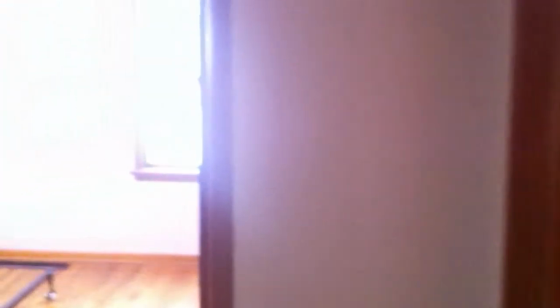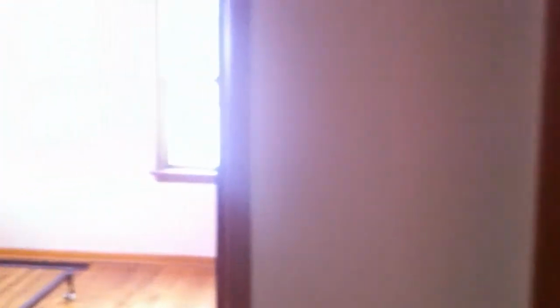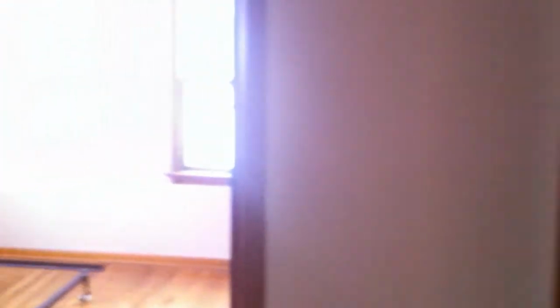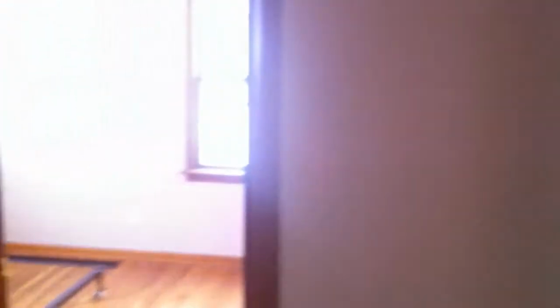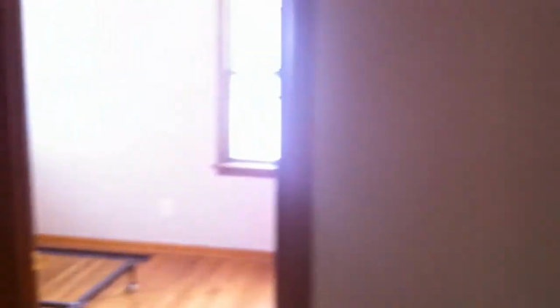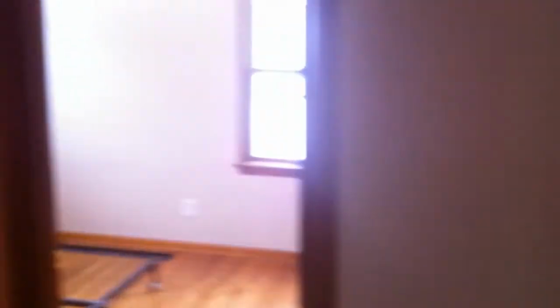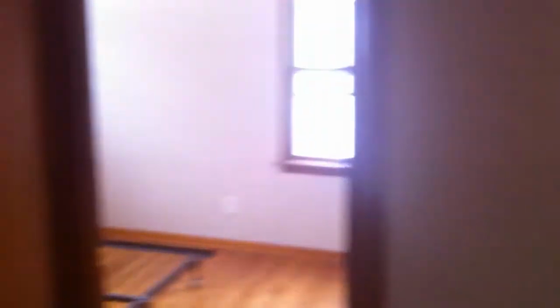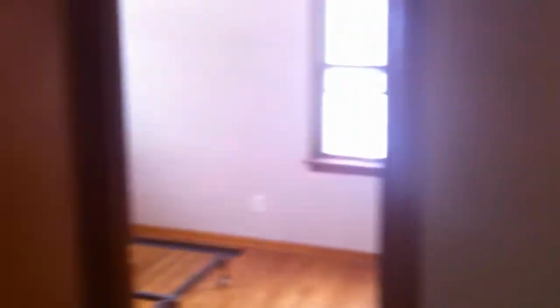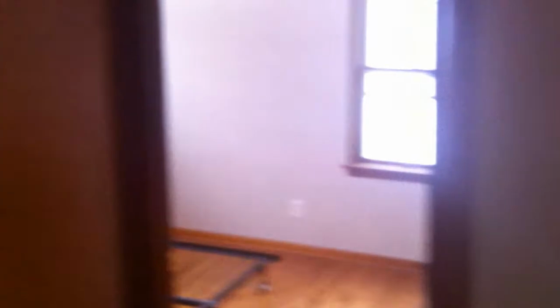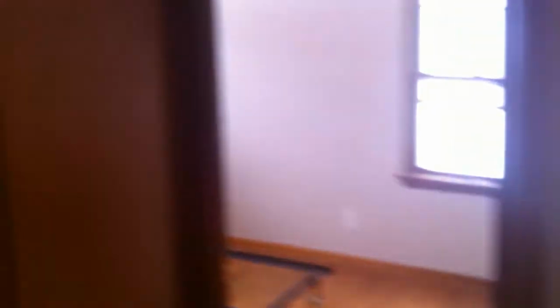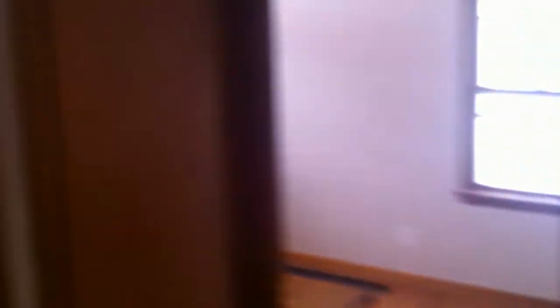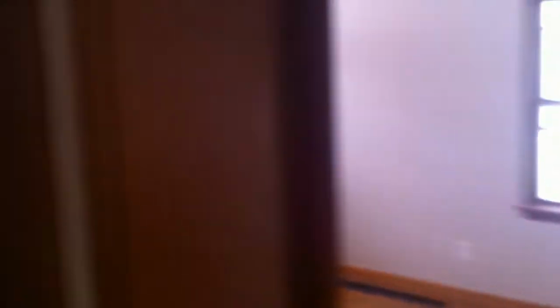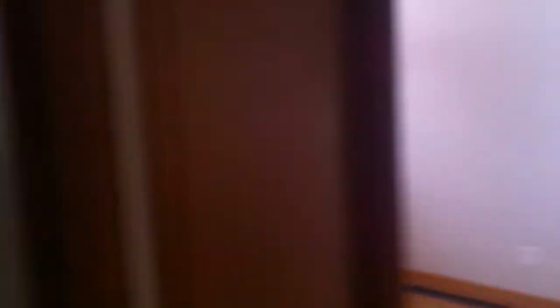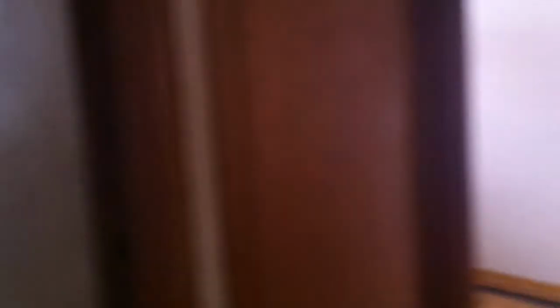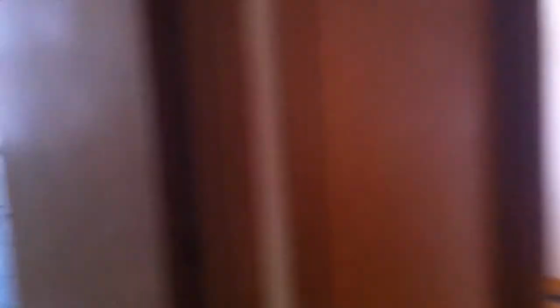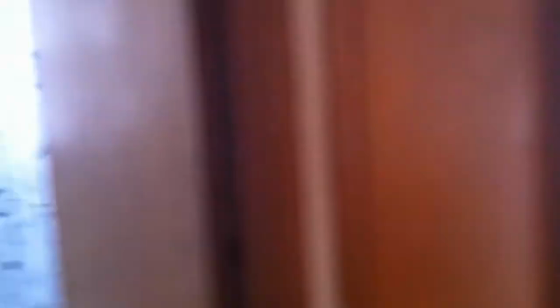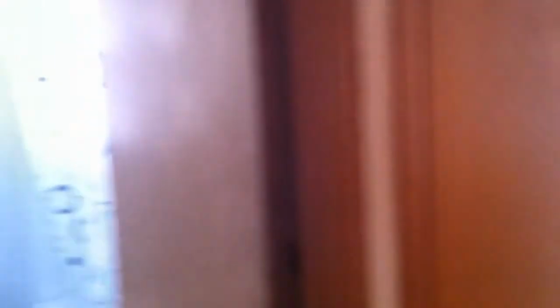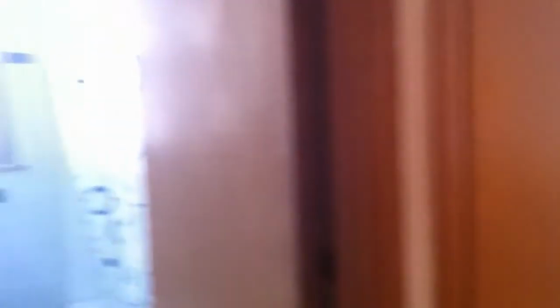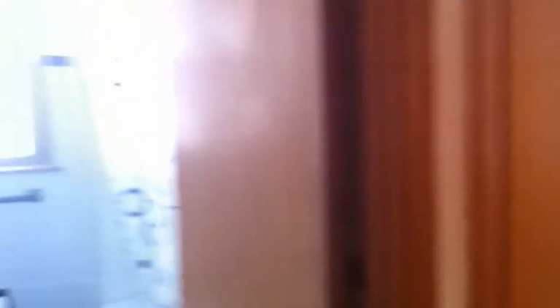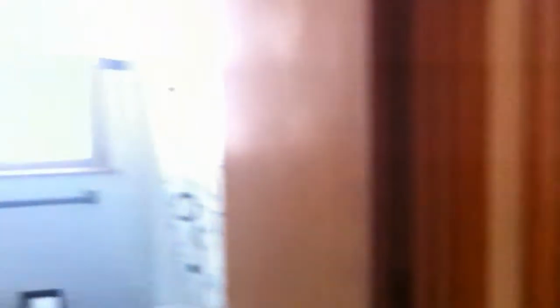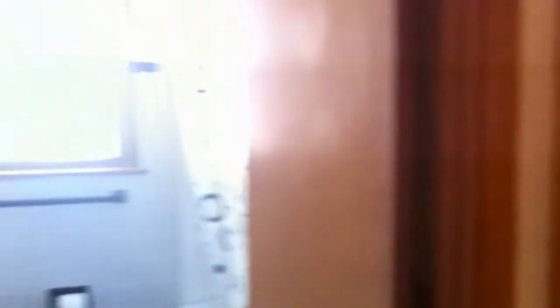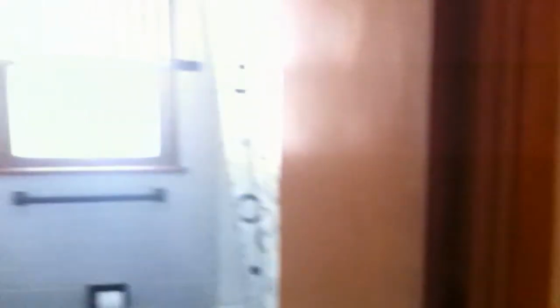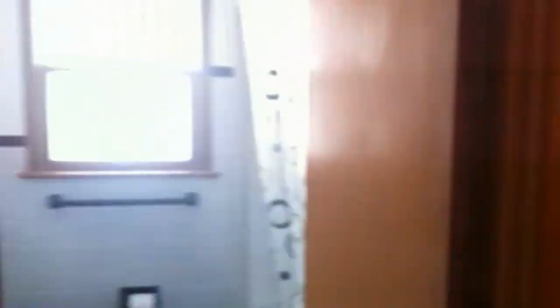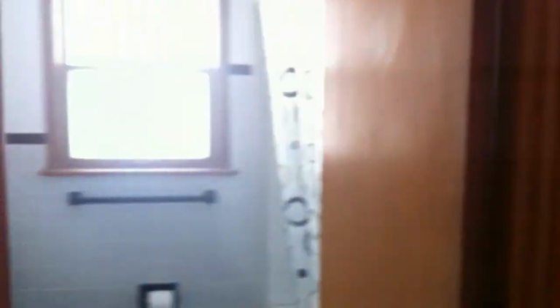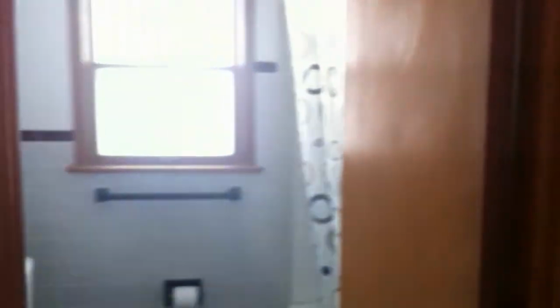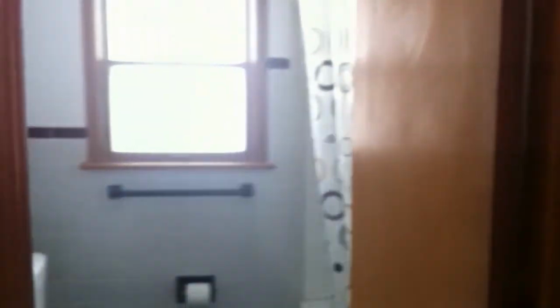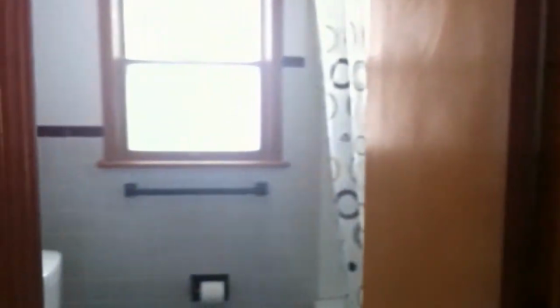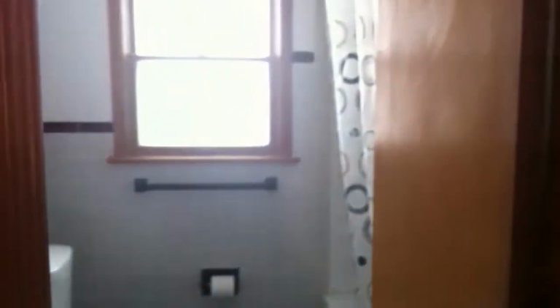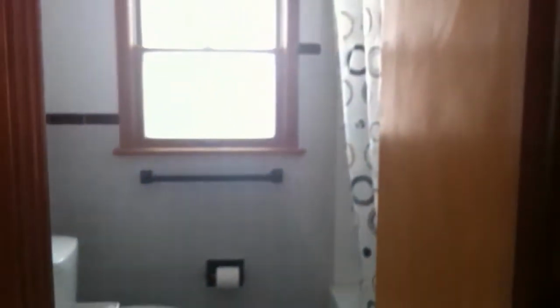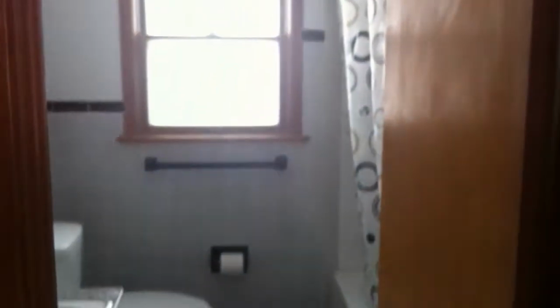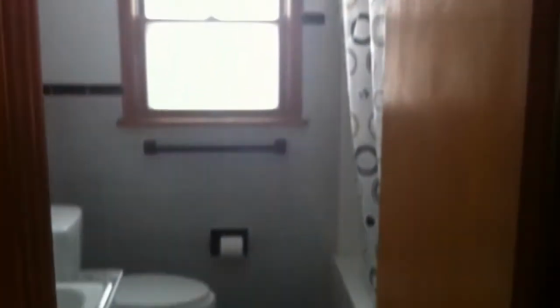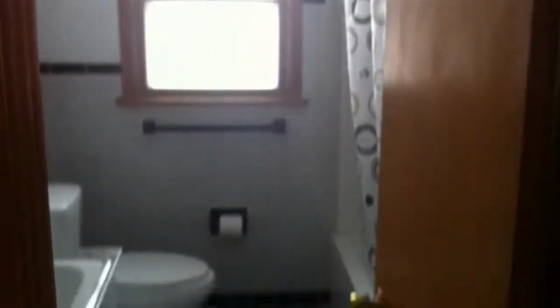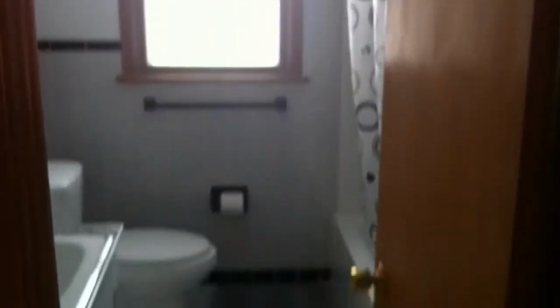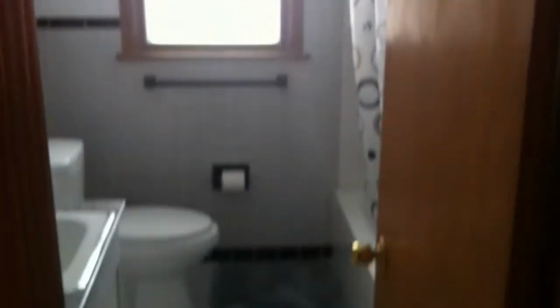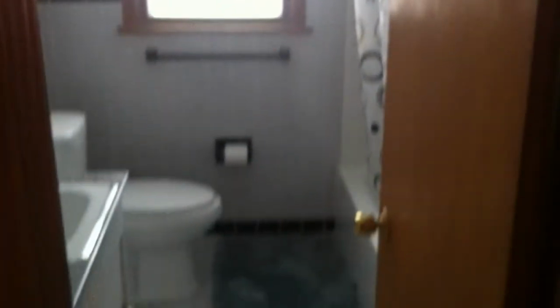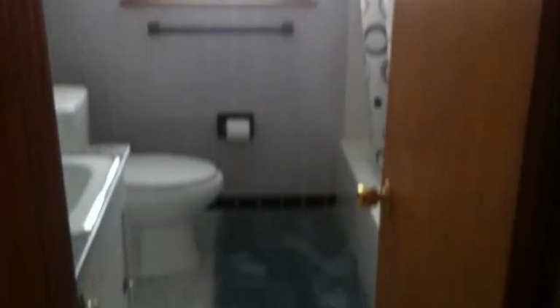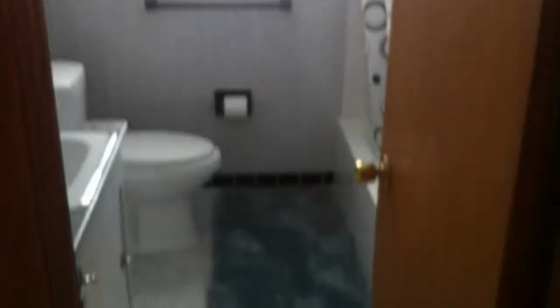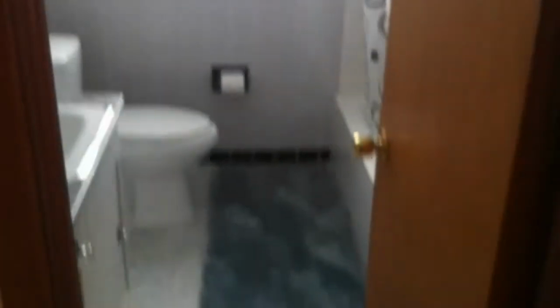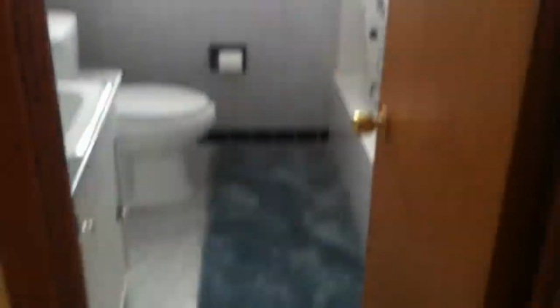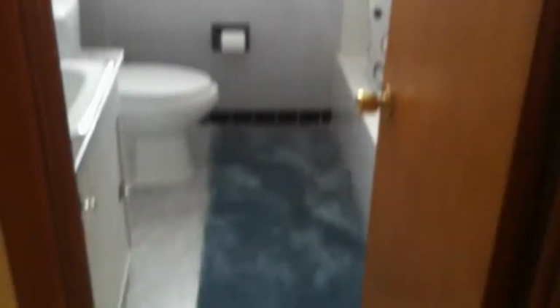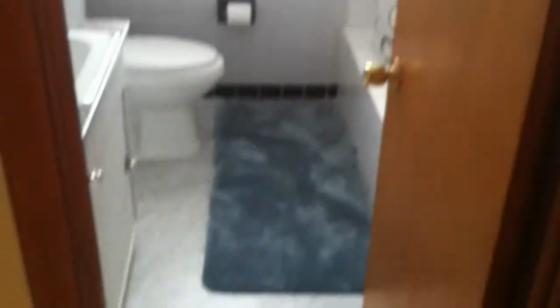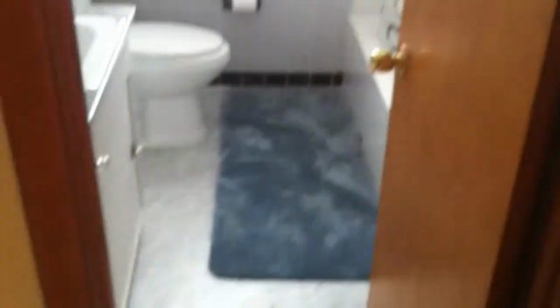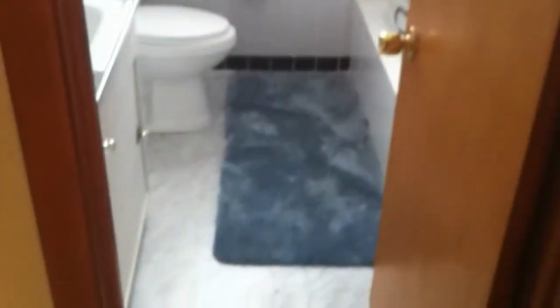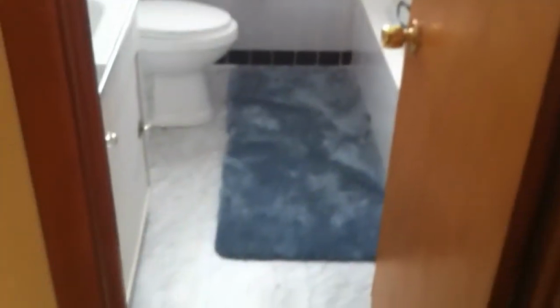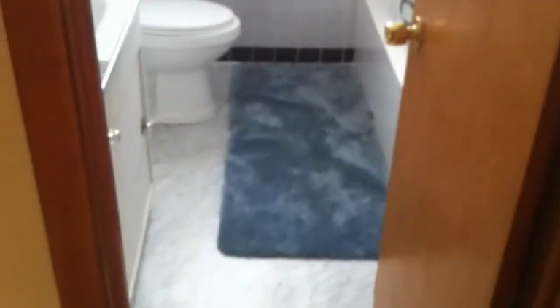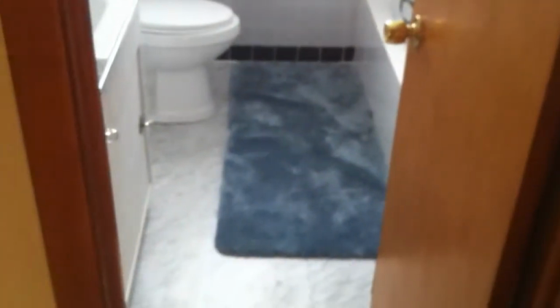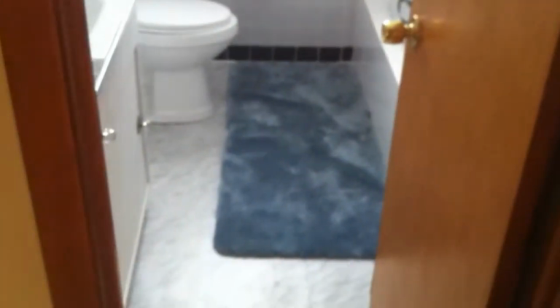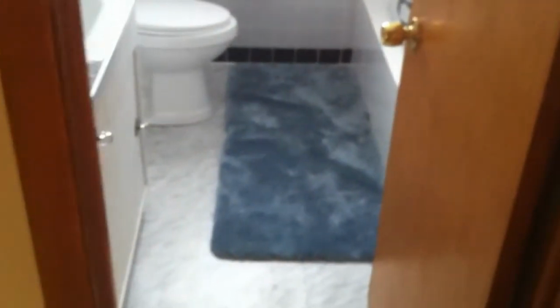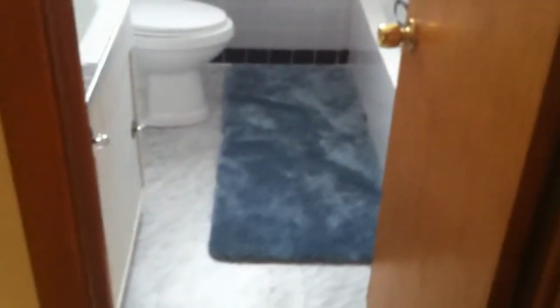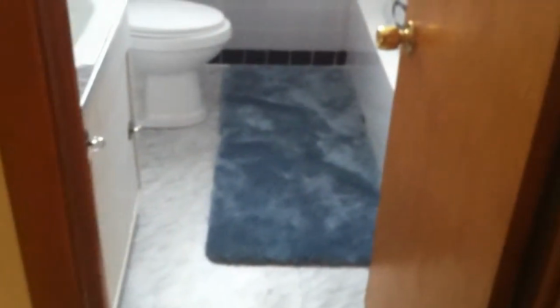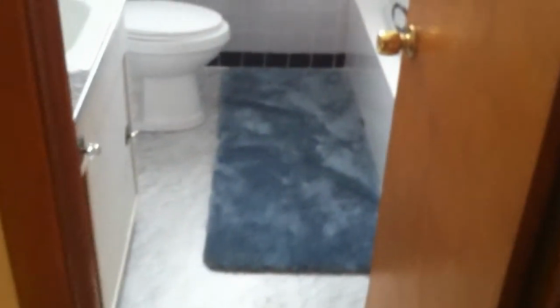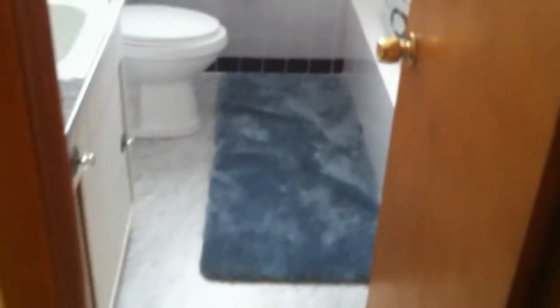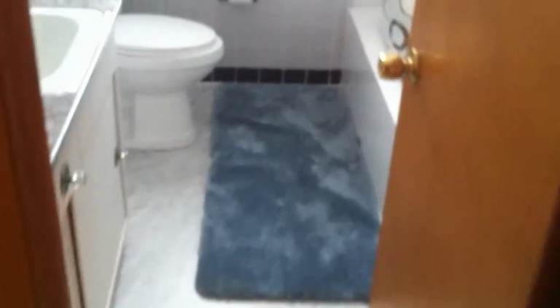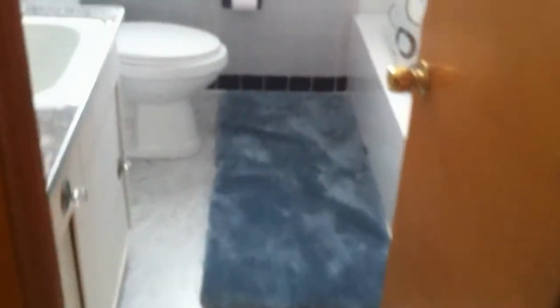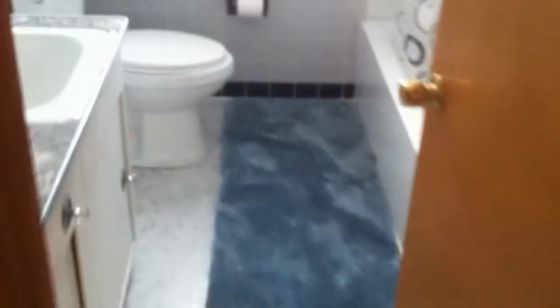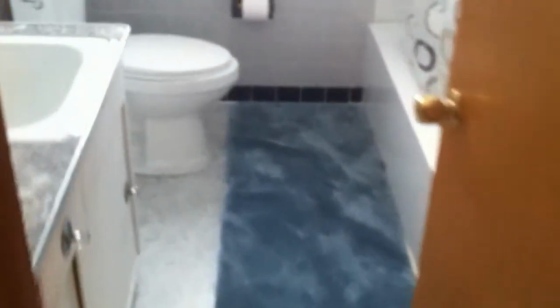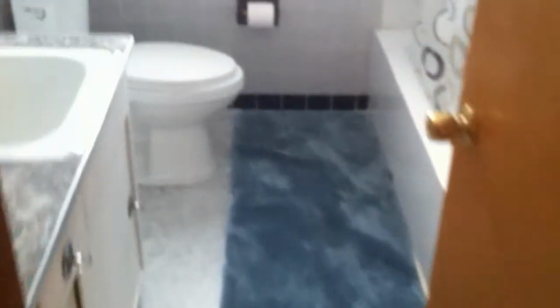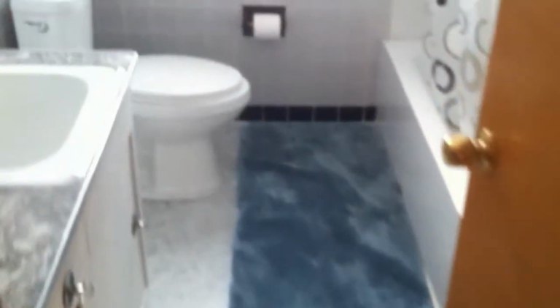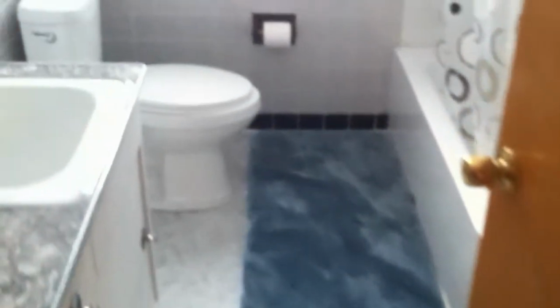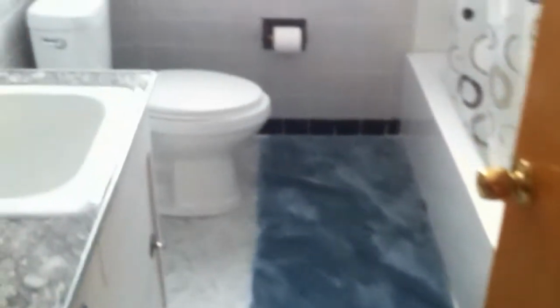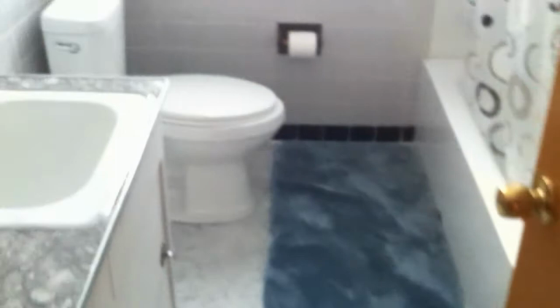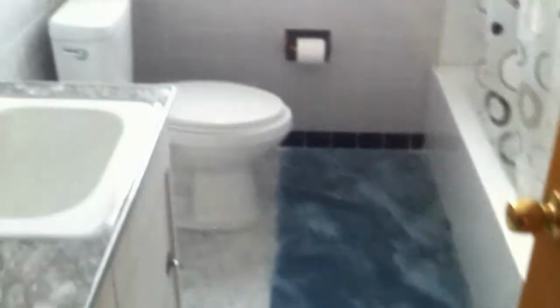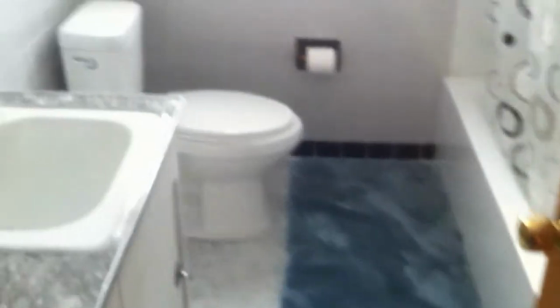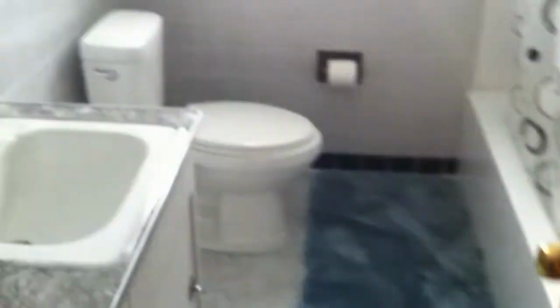Next we'll go into the bathroom. The bathroom is in good condition, well maintained.